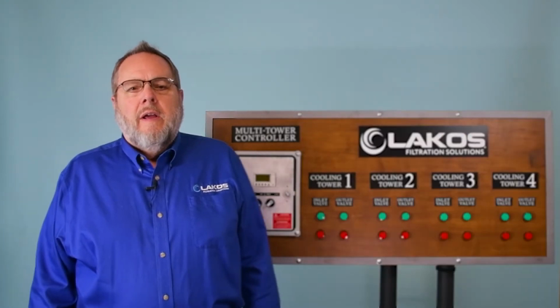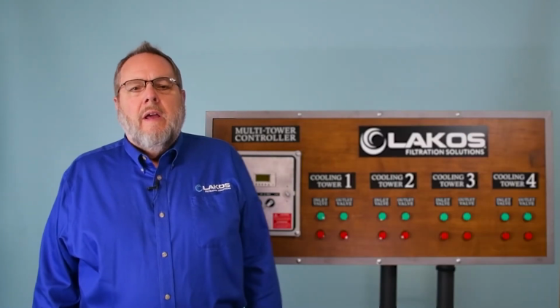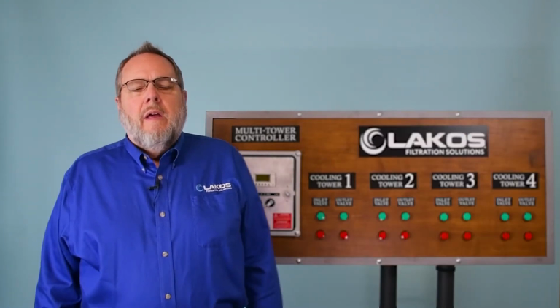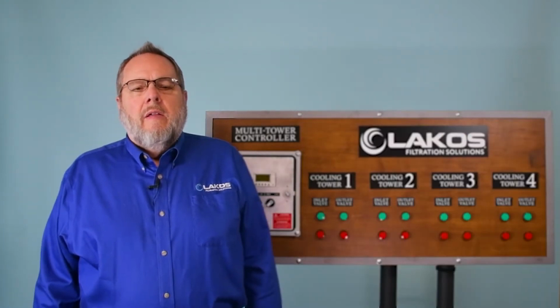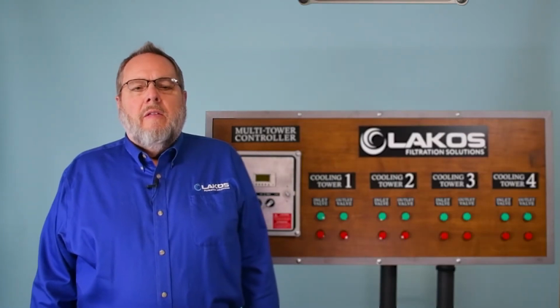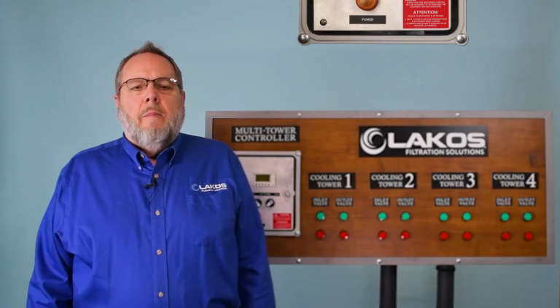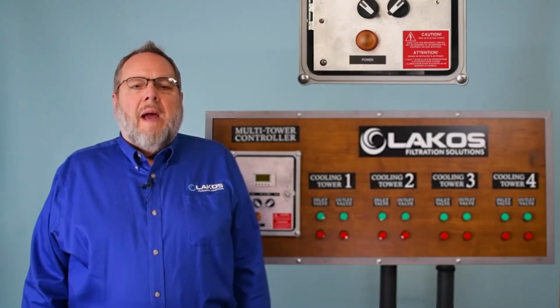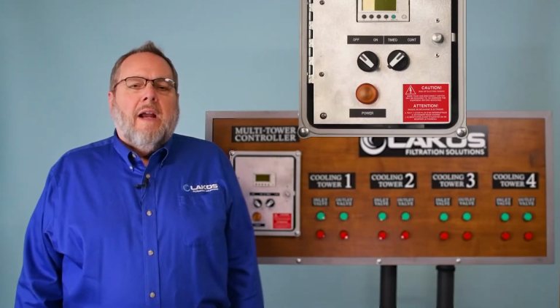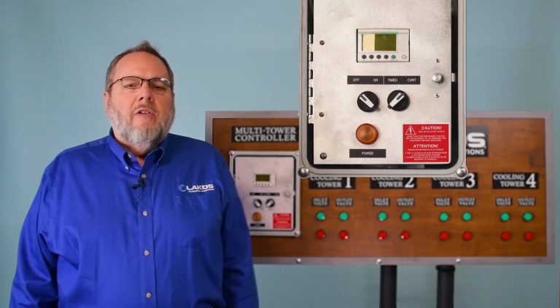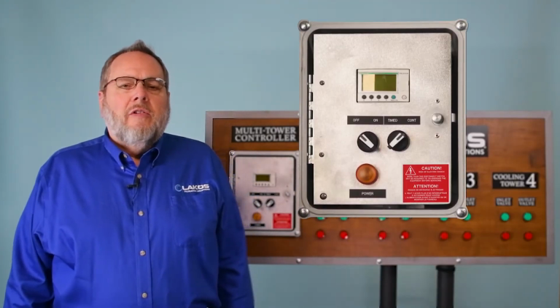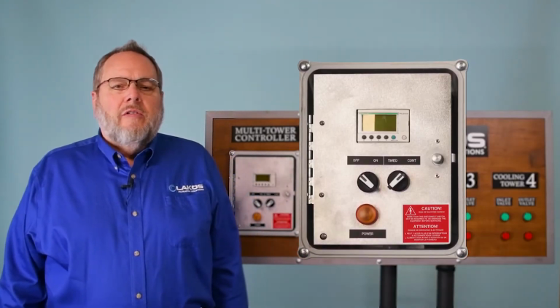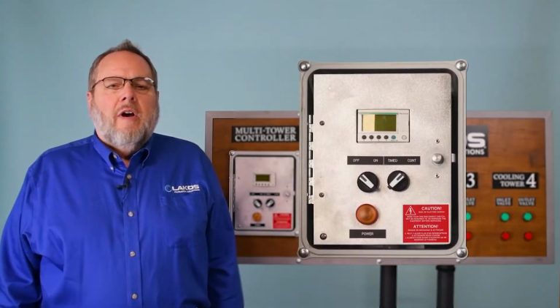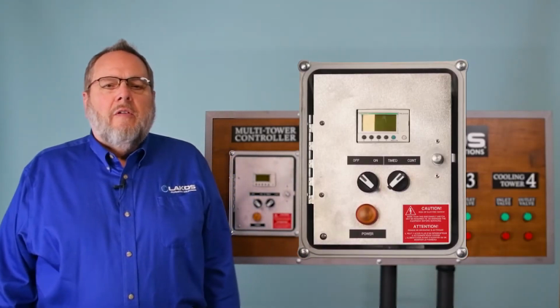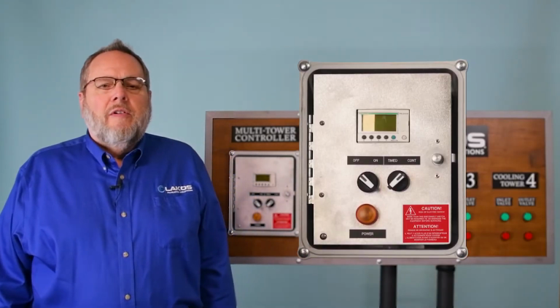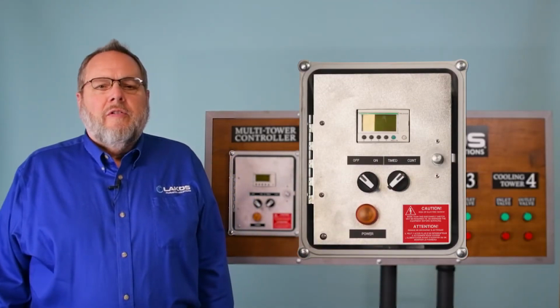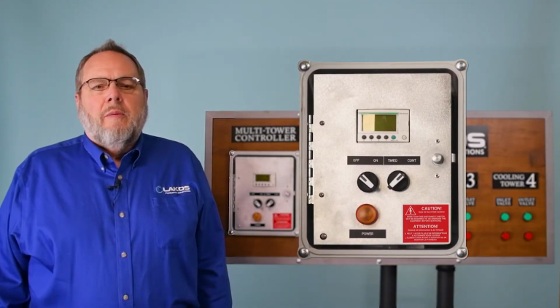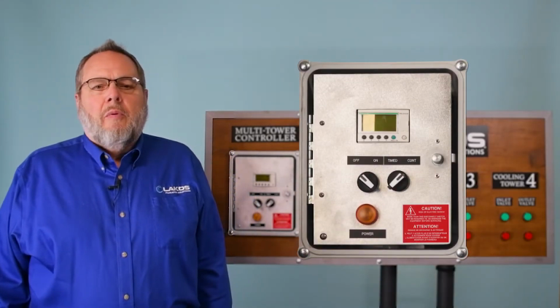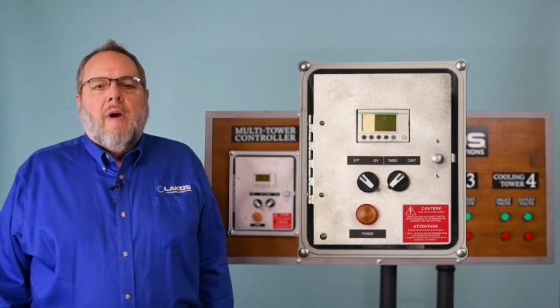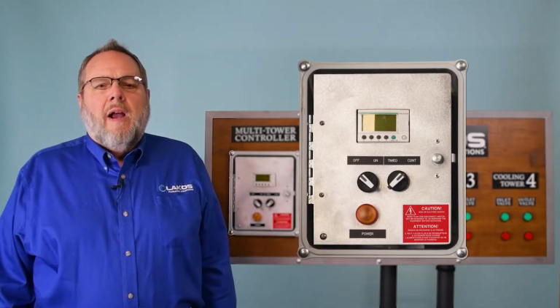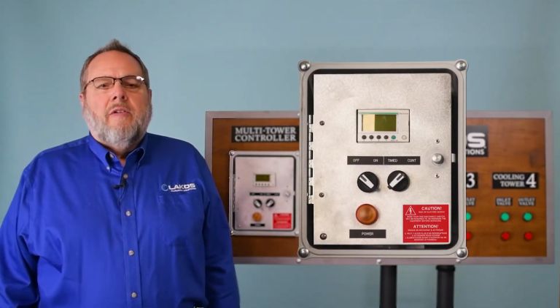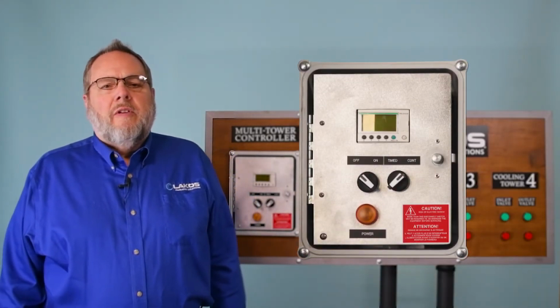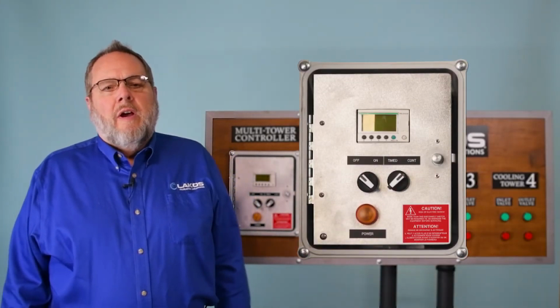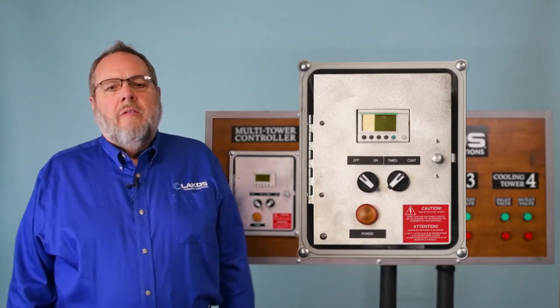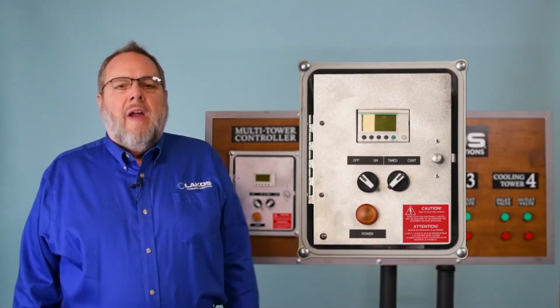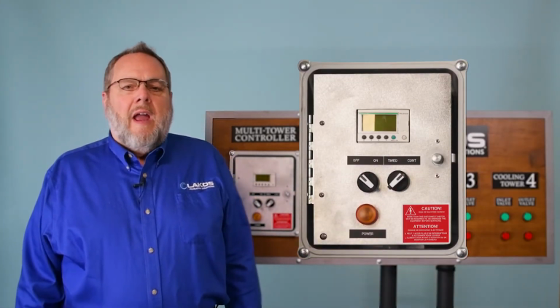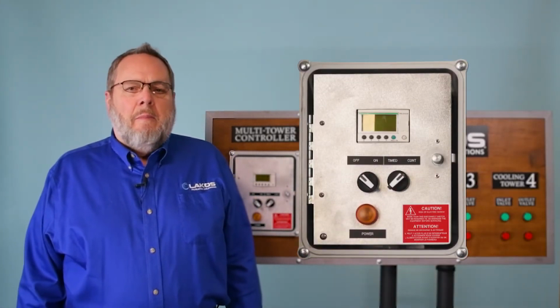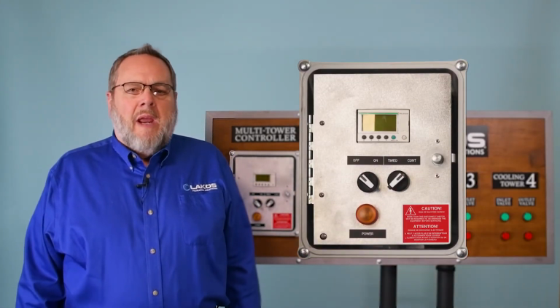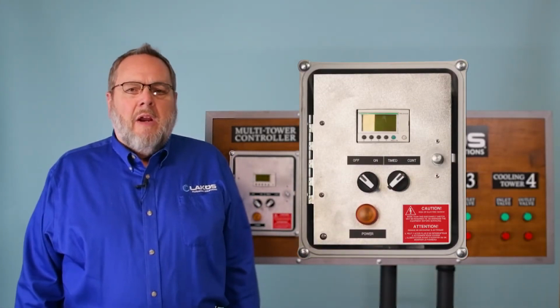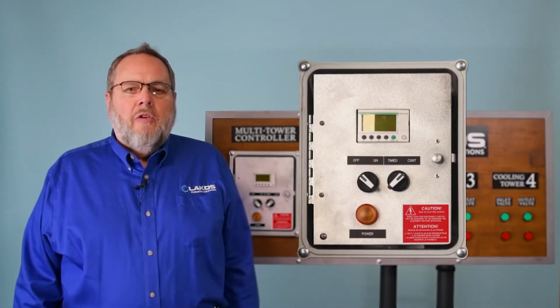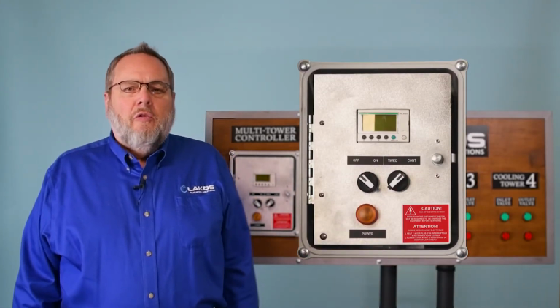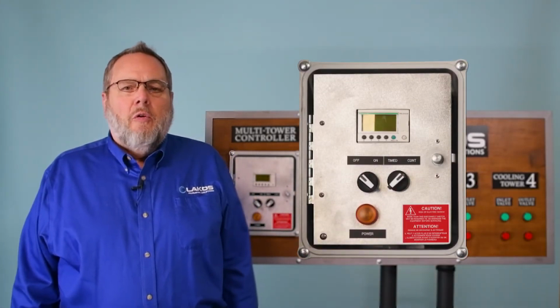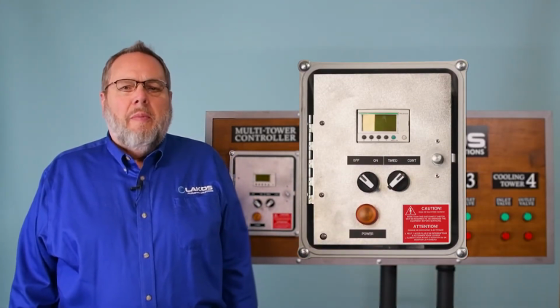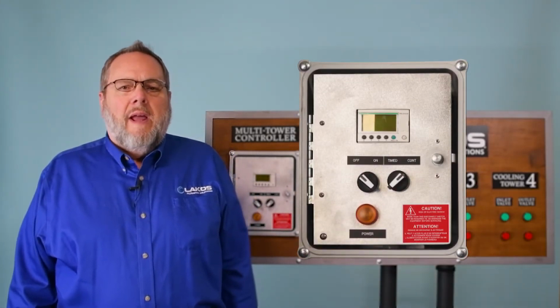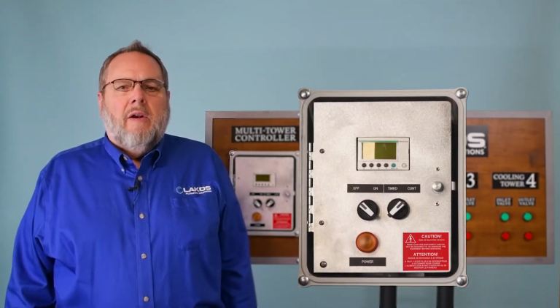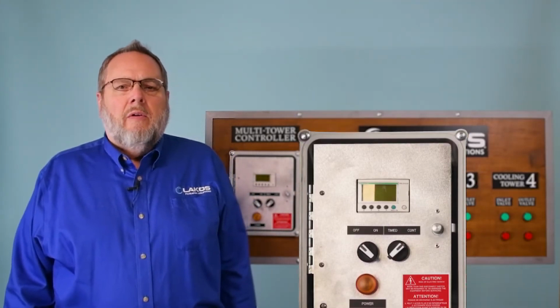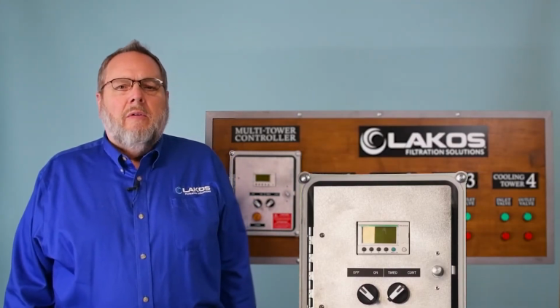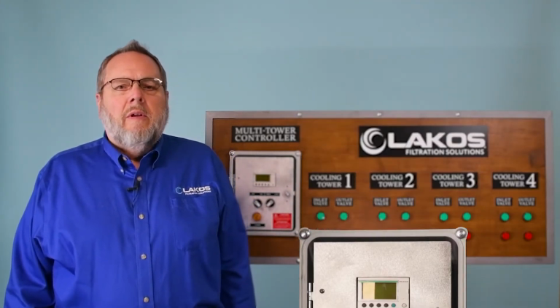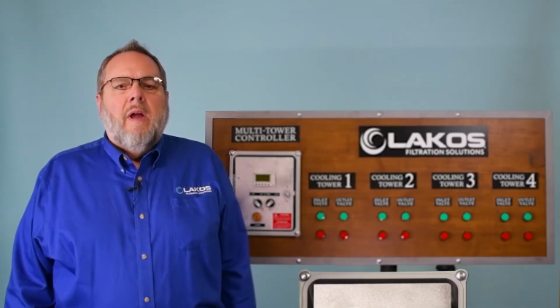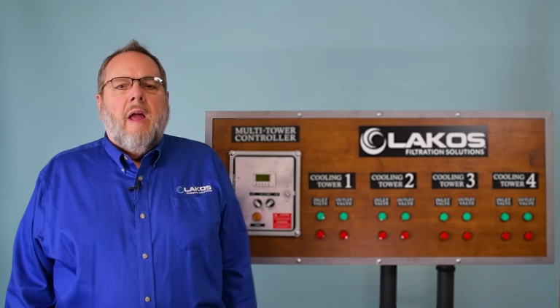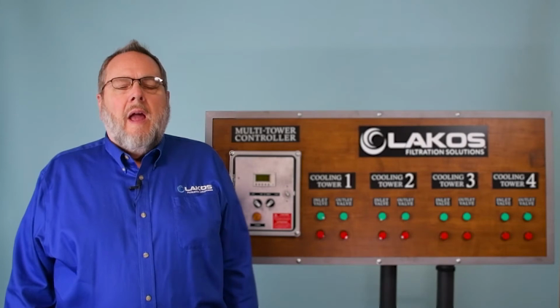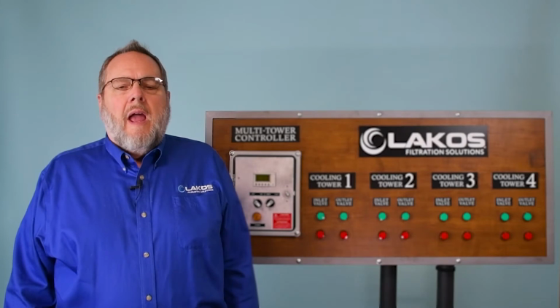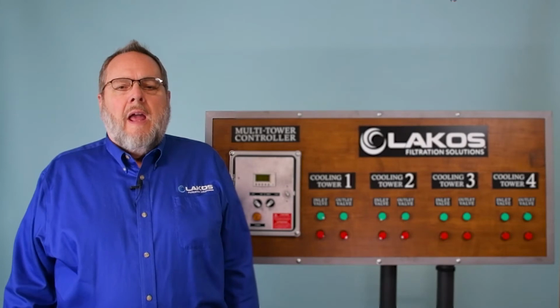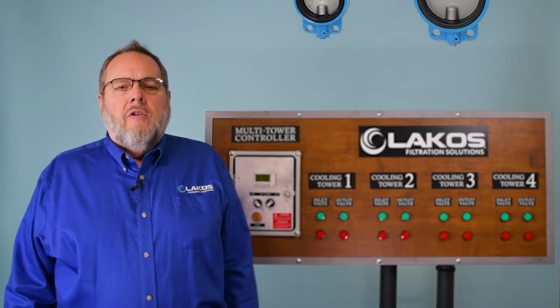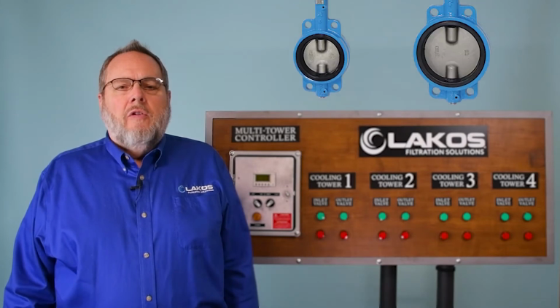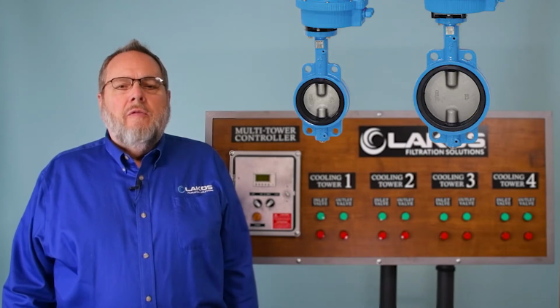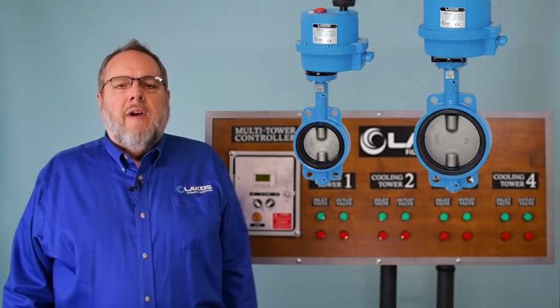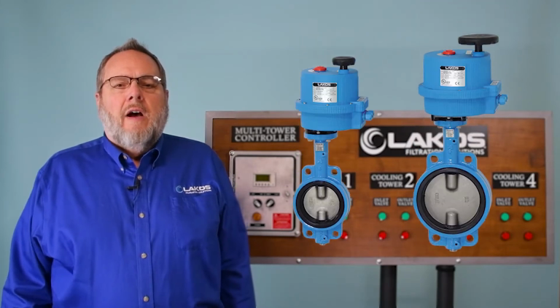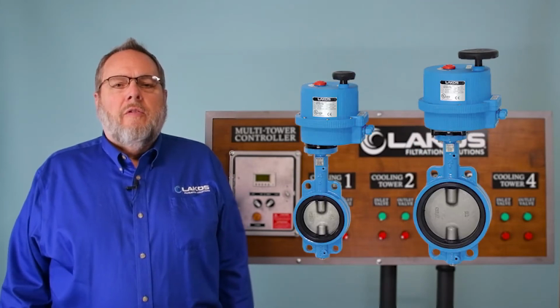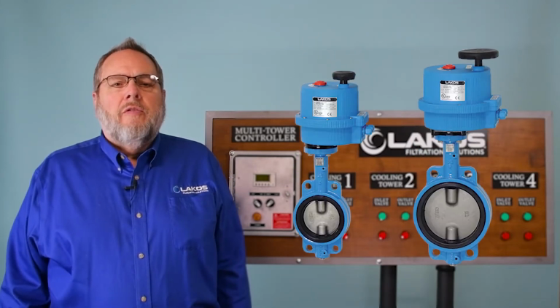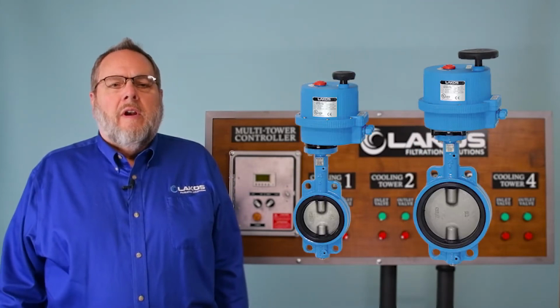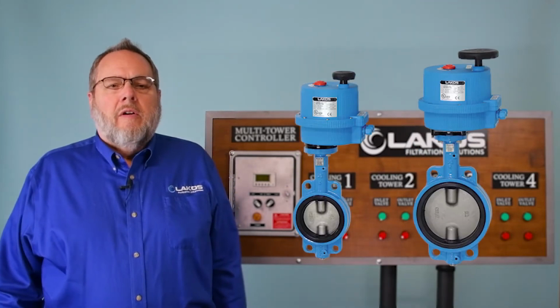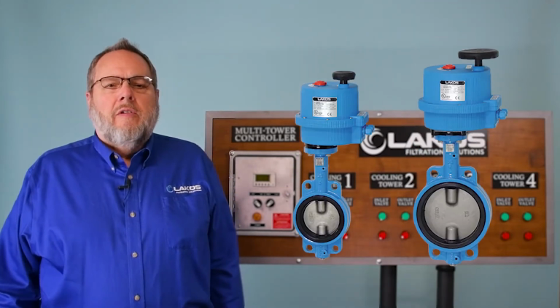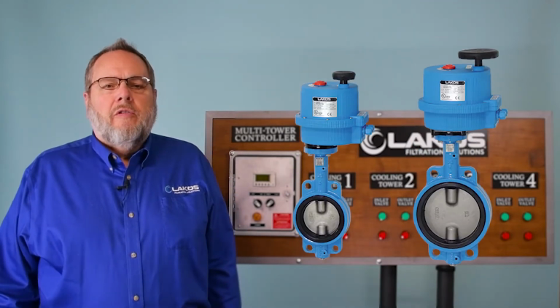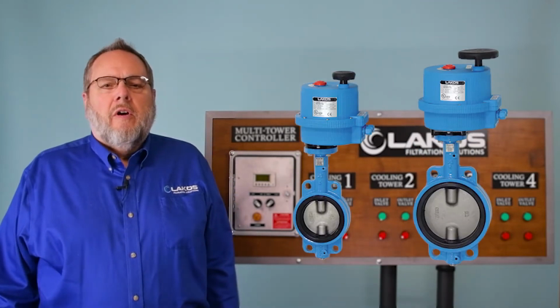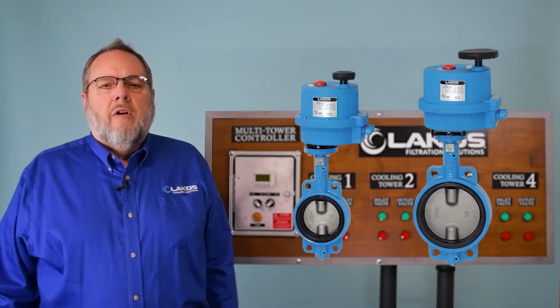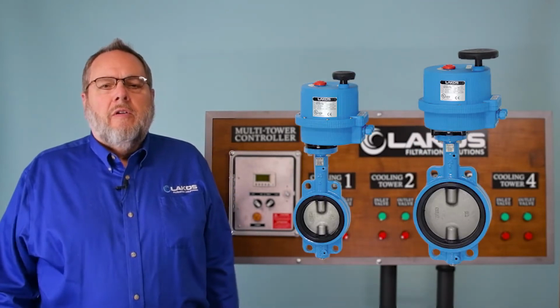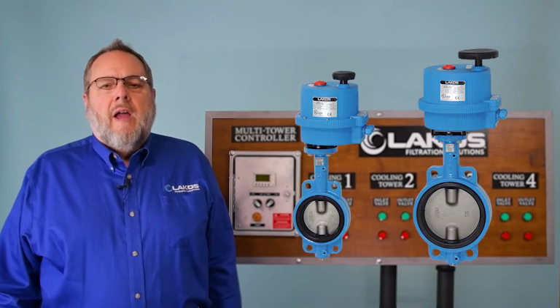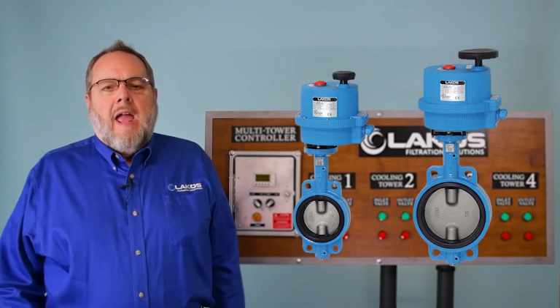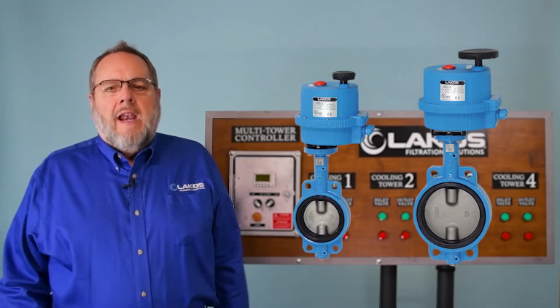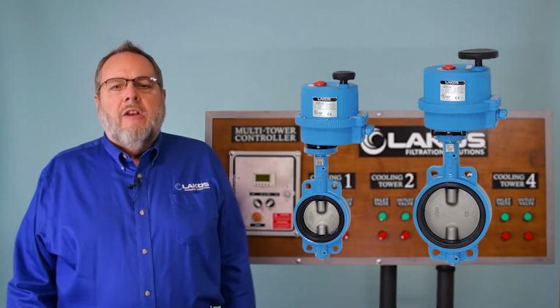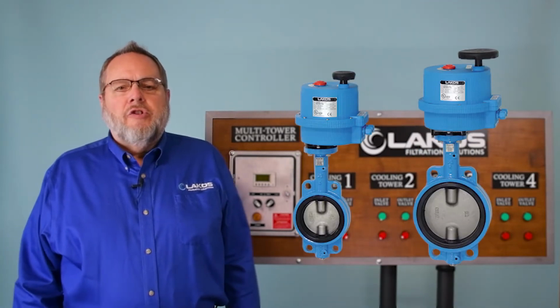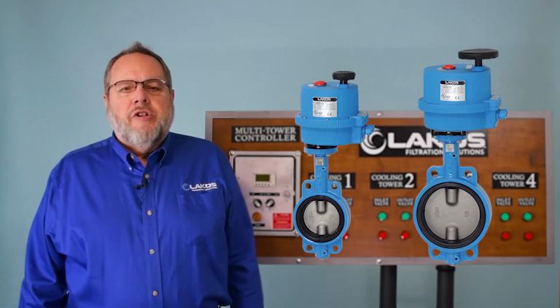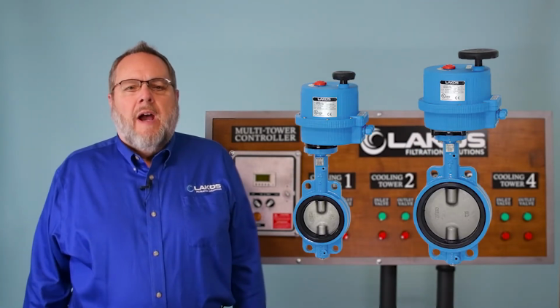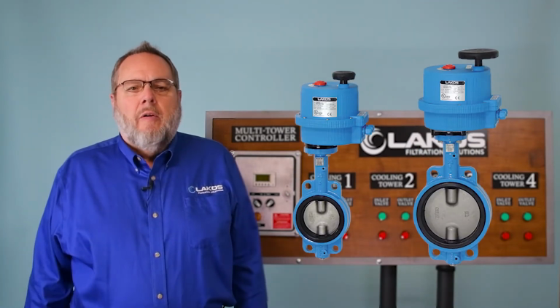The package itself is comprised of a main control panel and two valves that are installed at each tower.